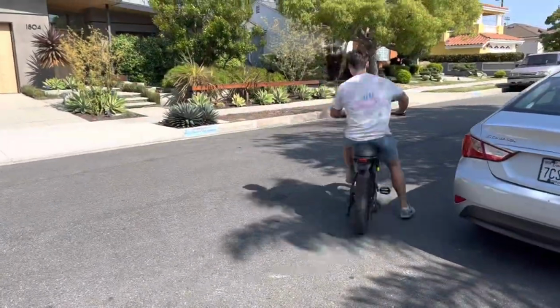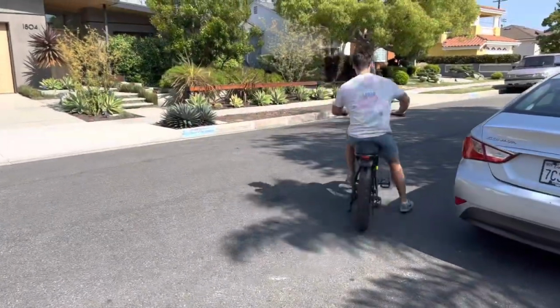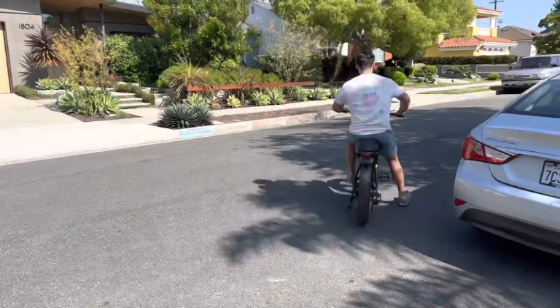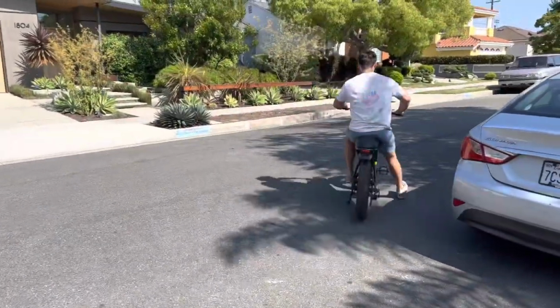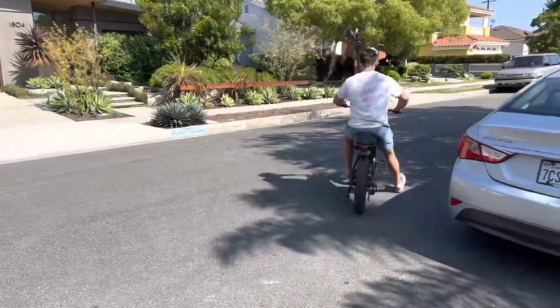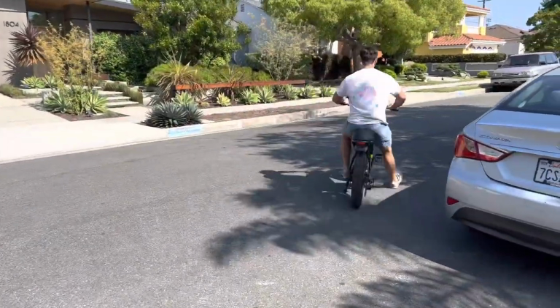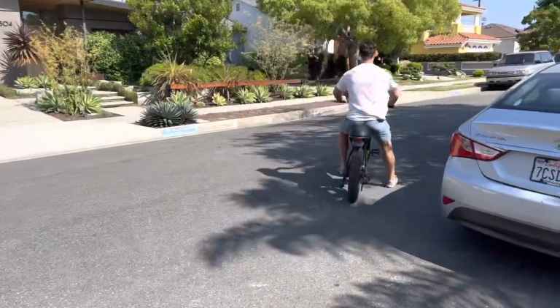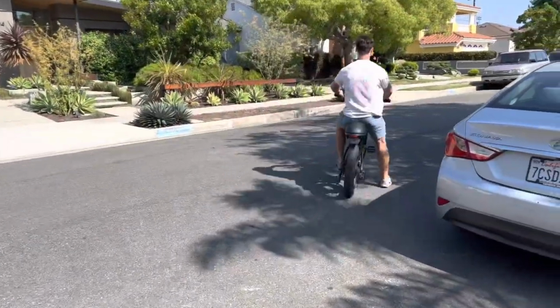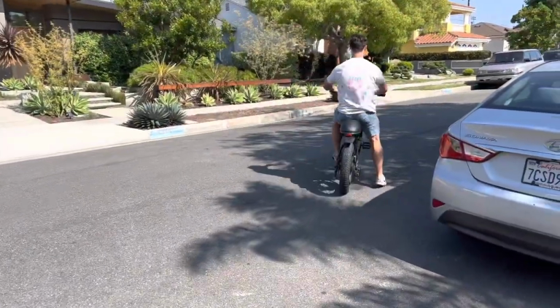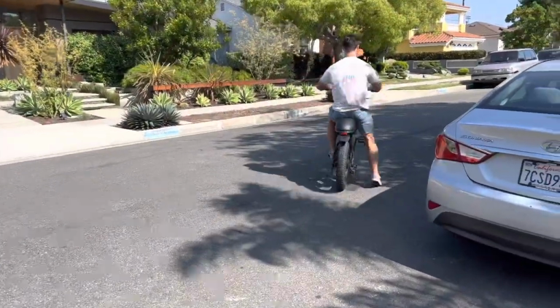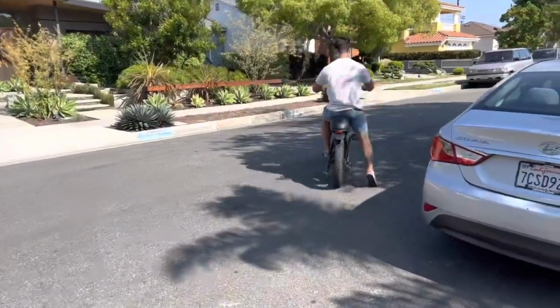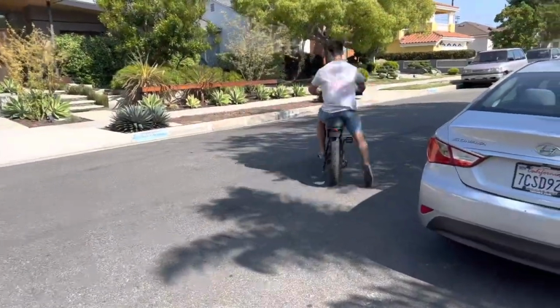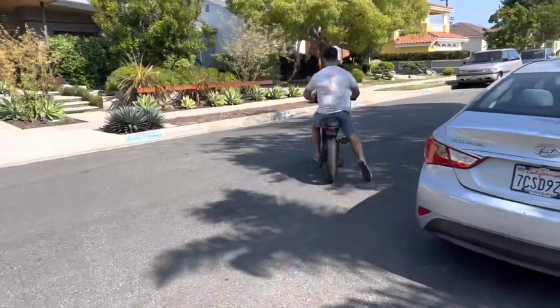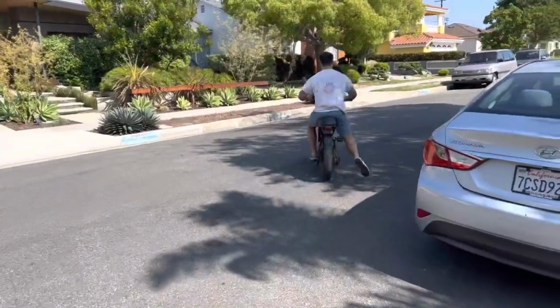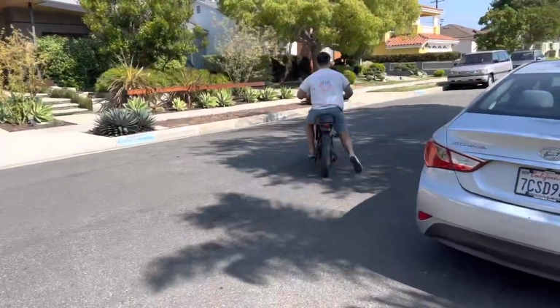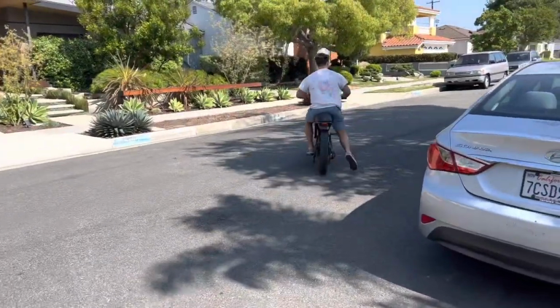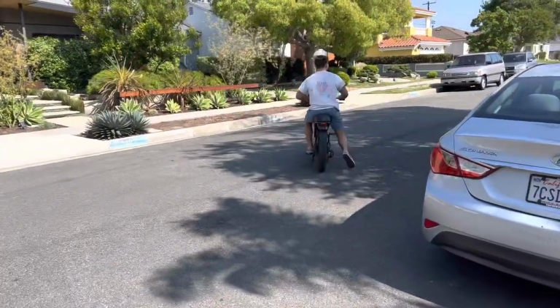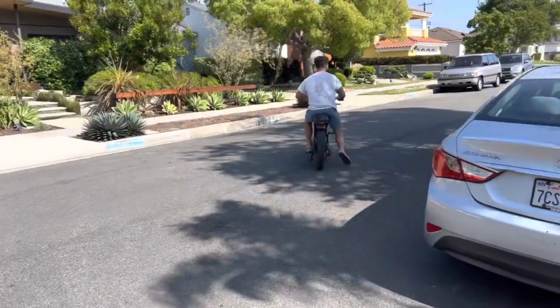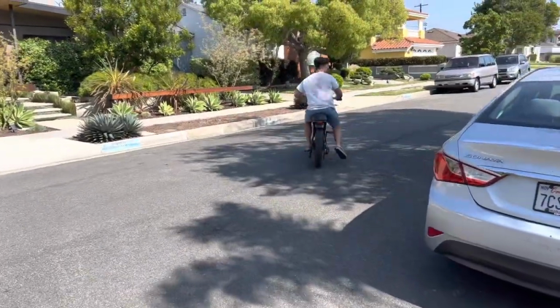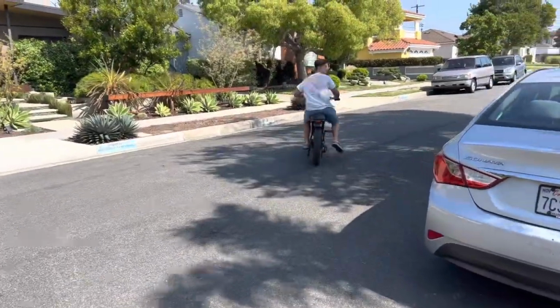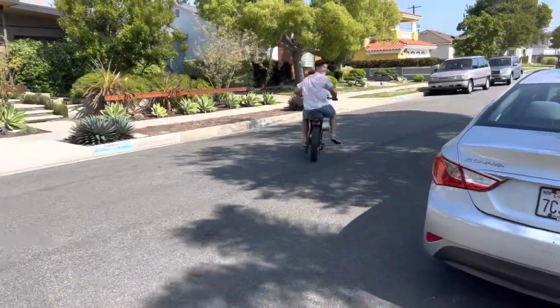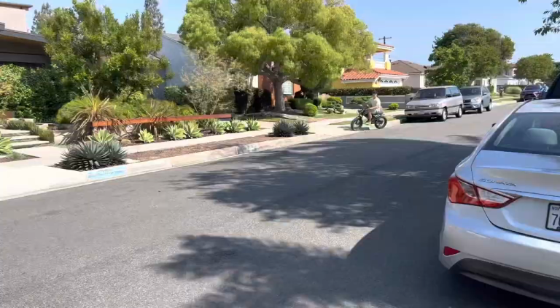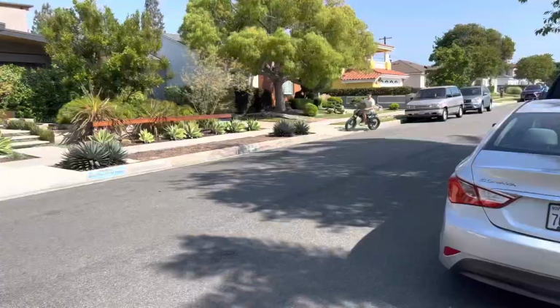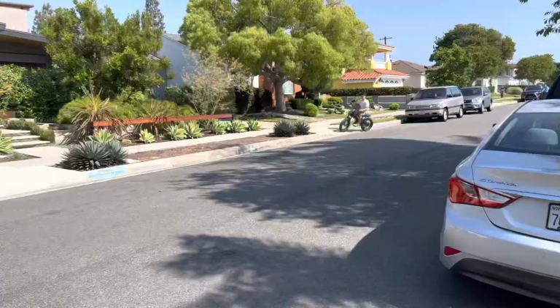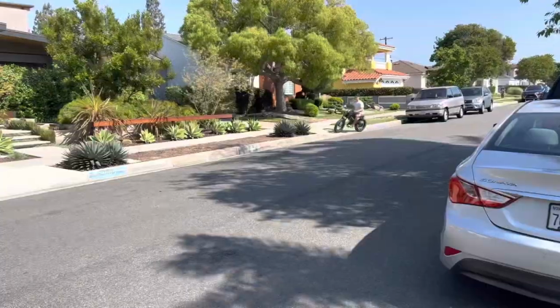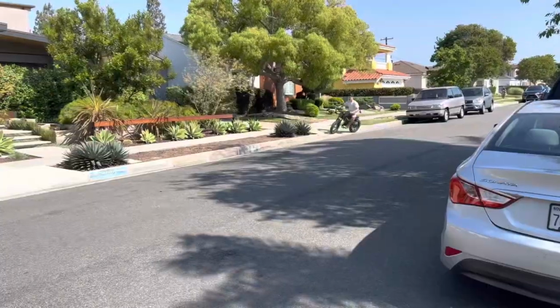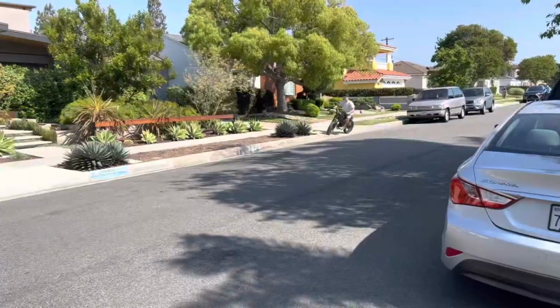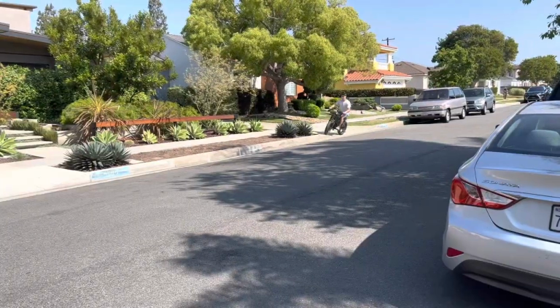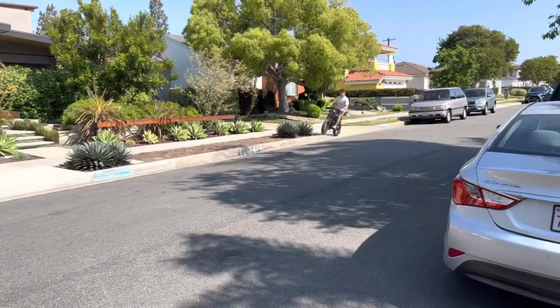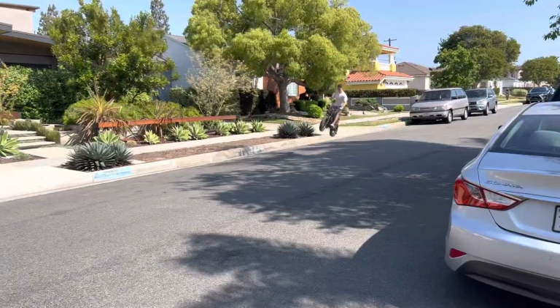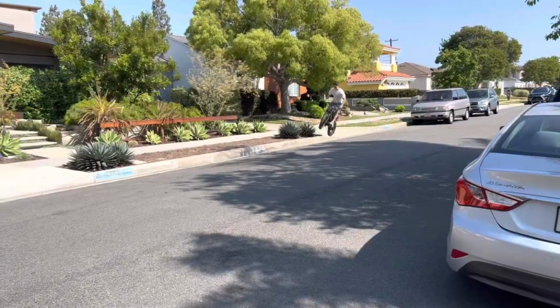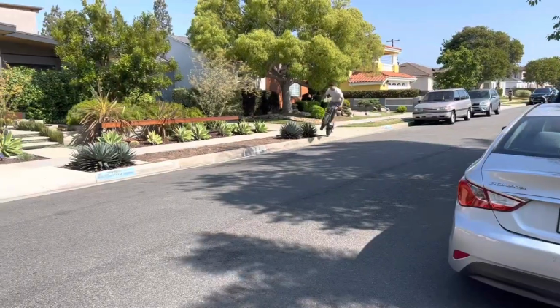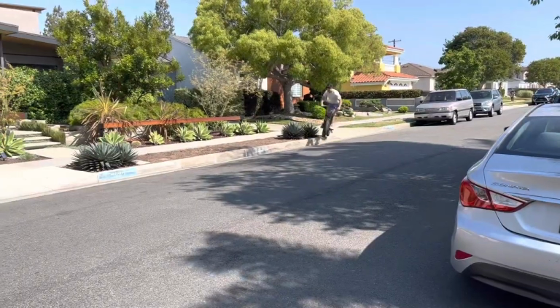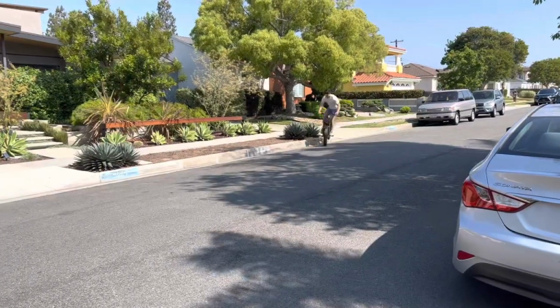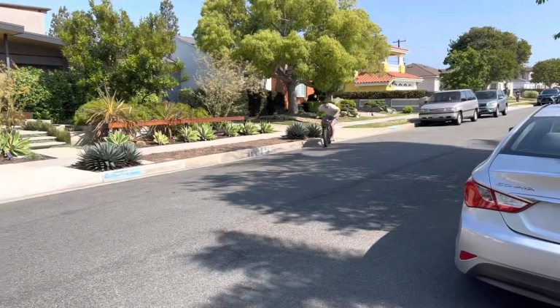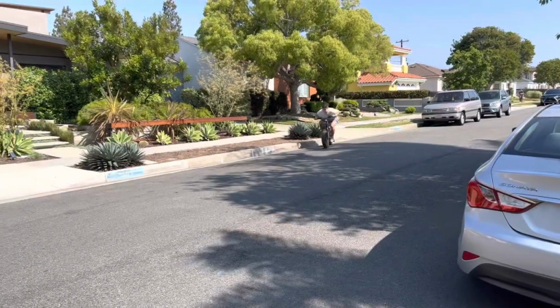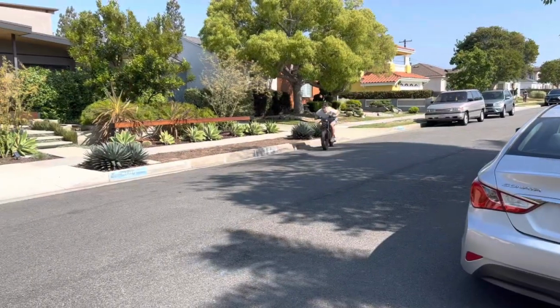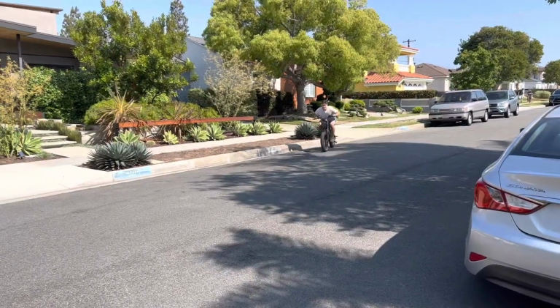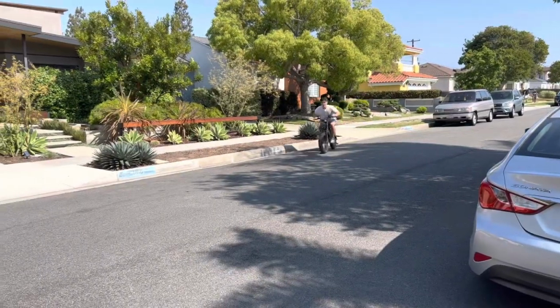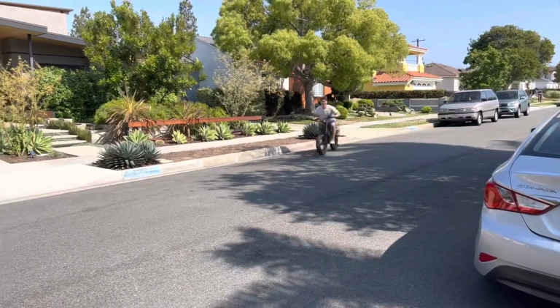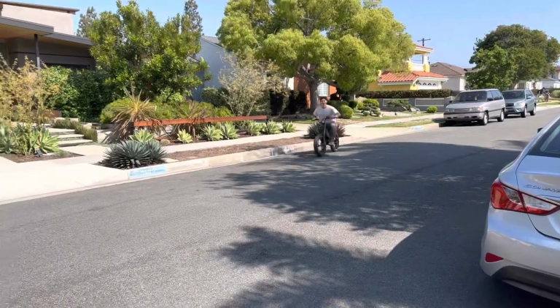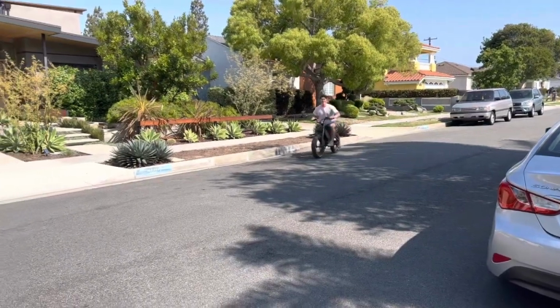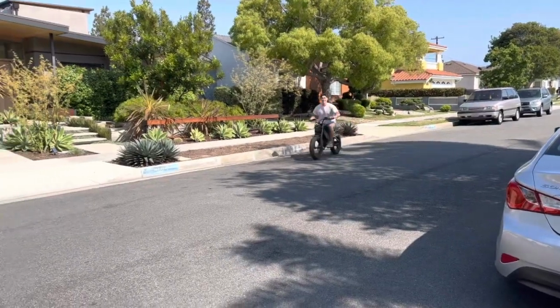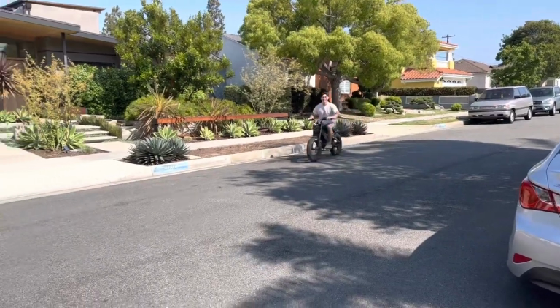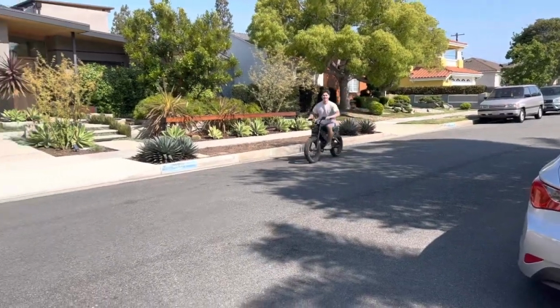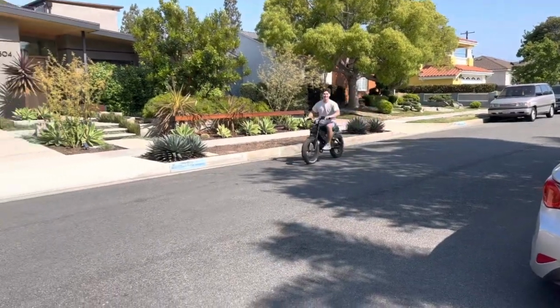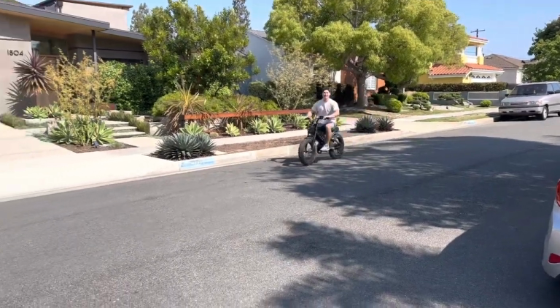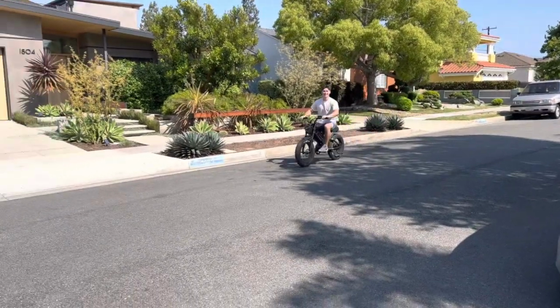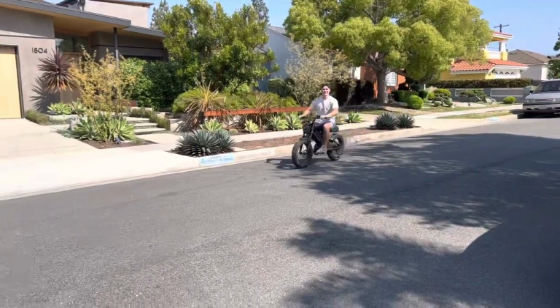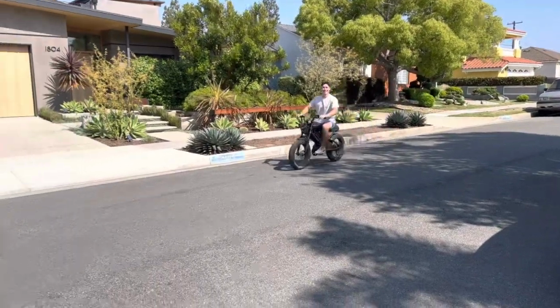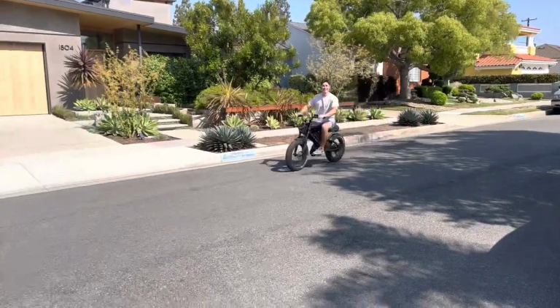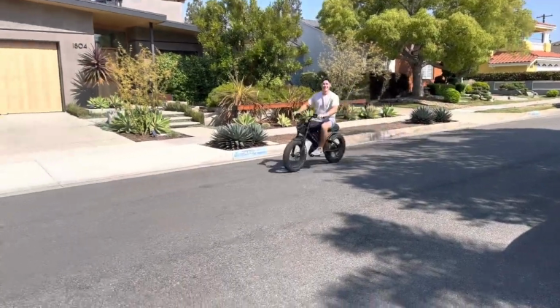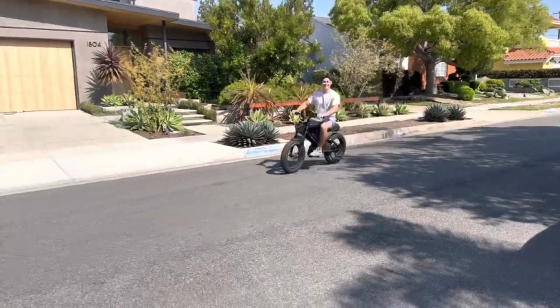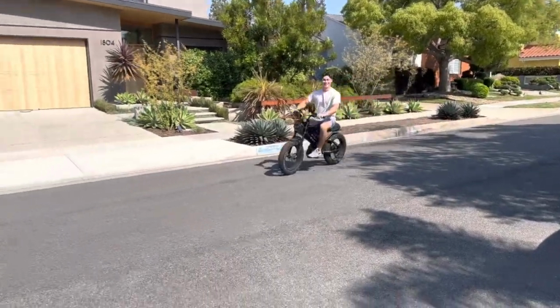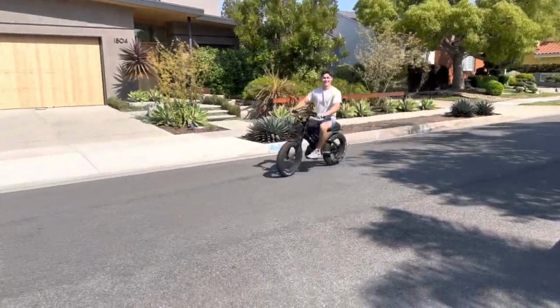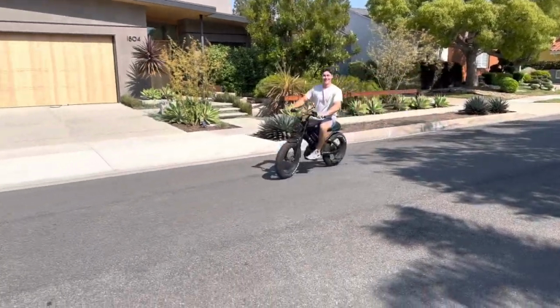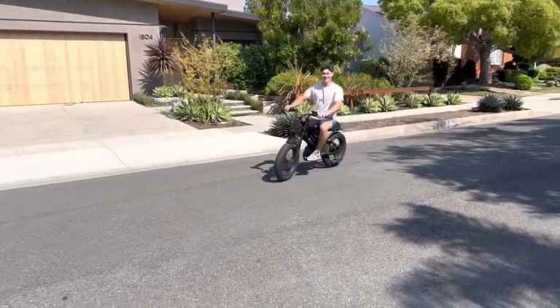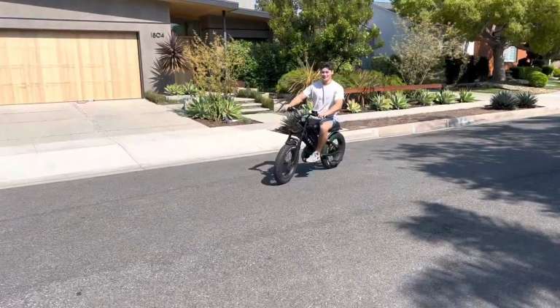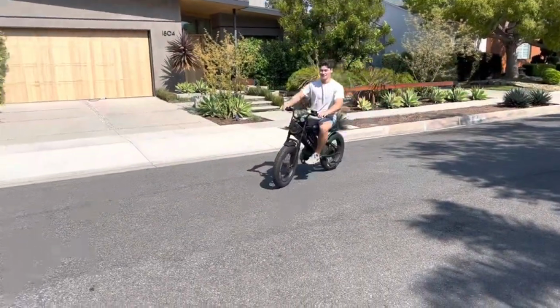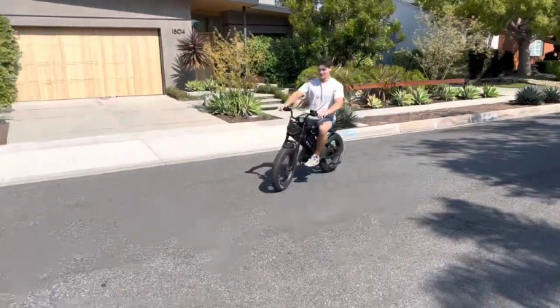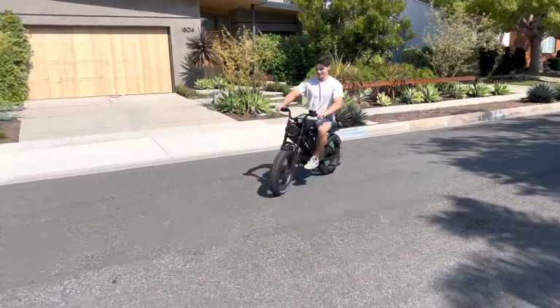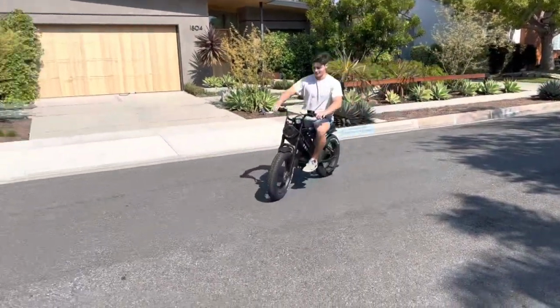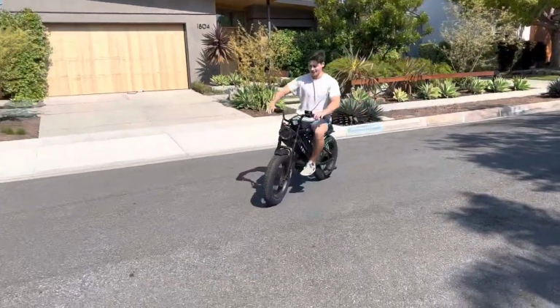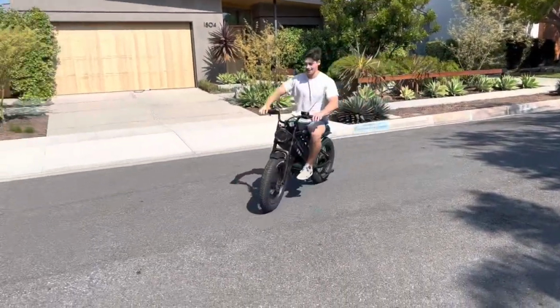It's not exactly a BMX bike, but it's pretty solid.